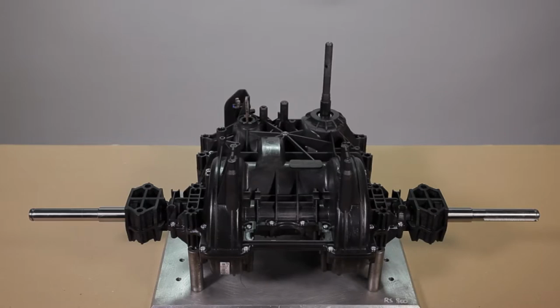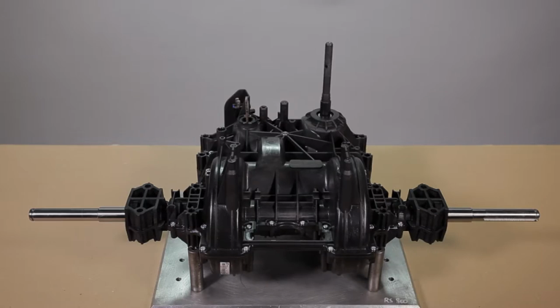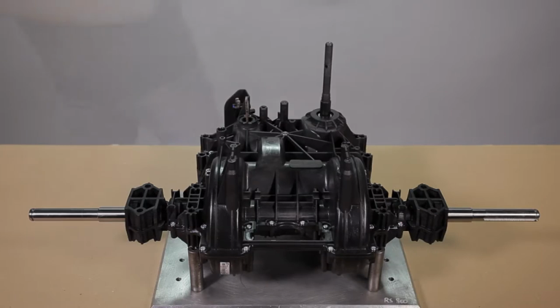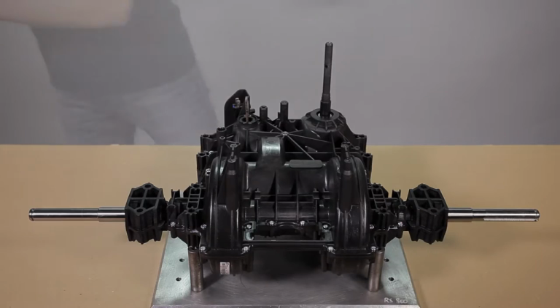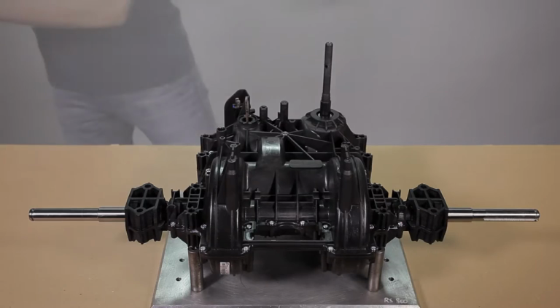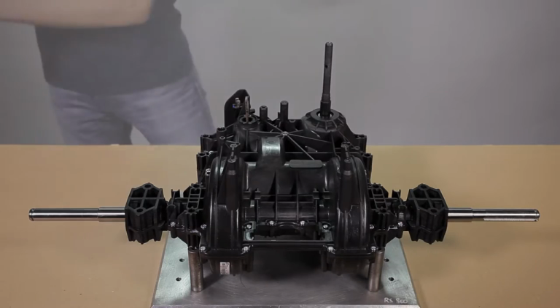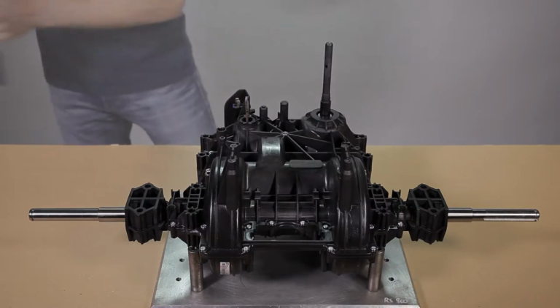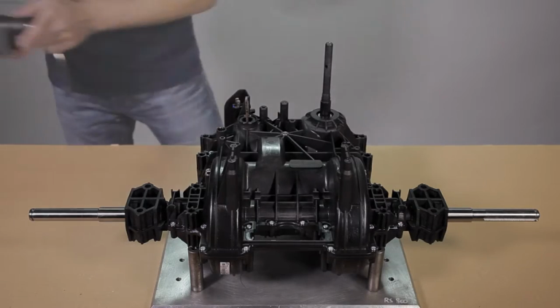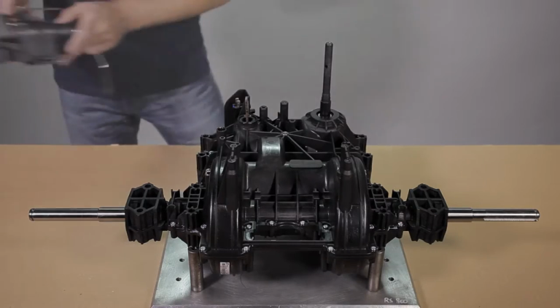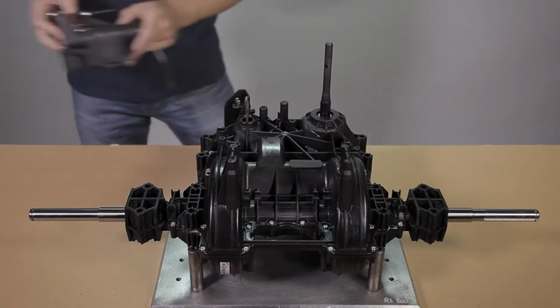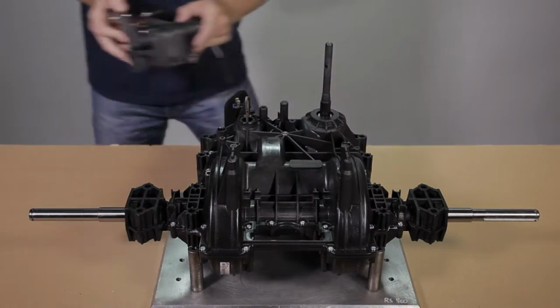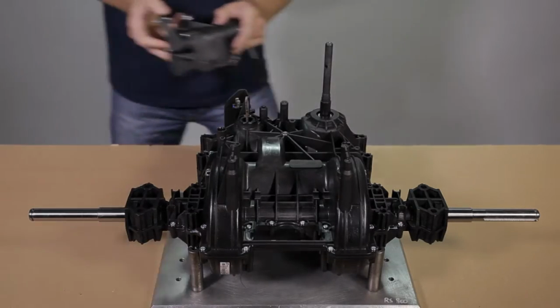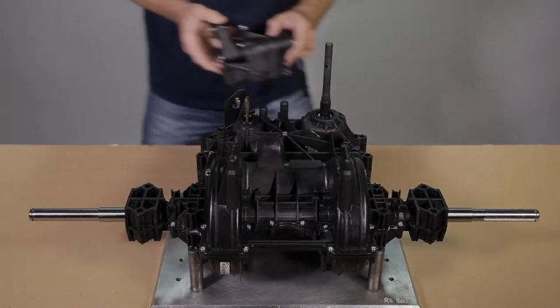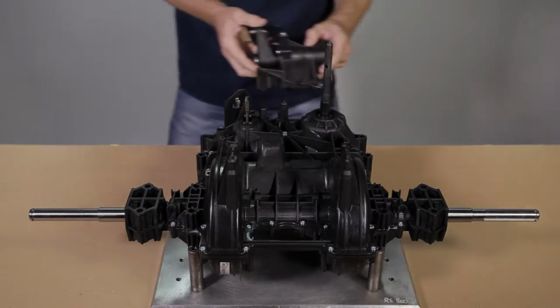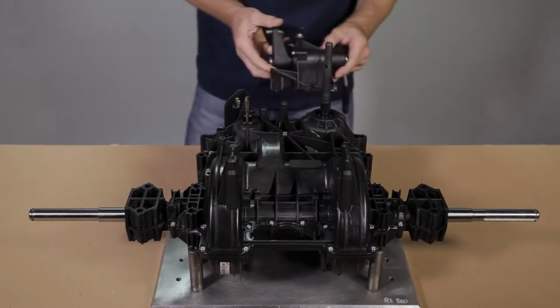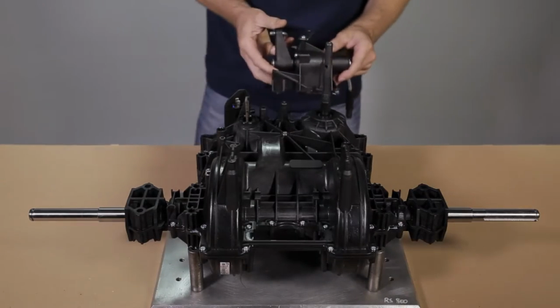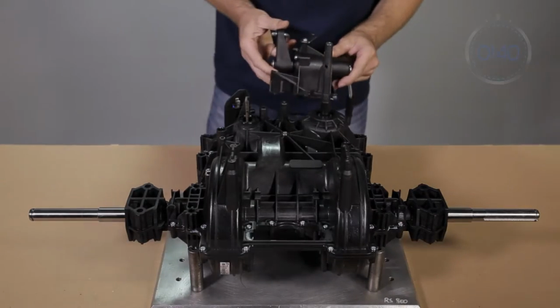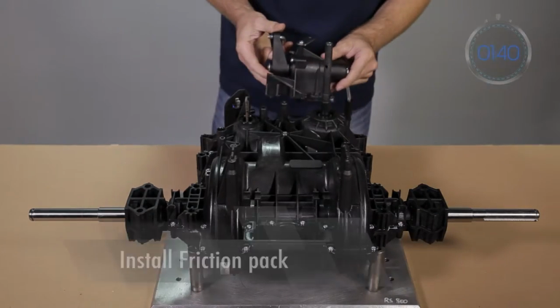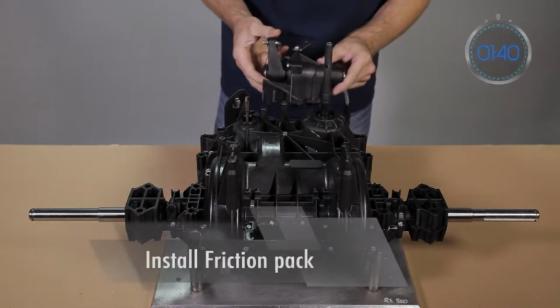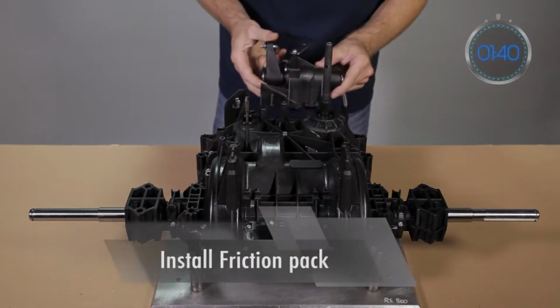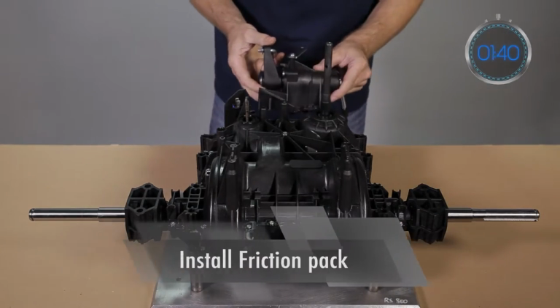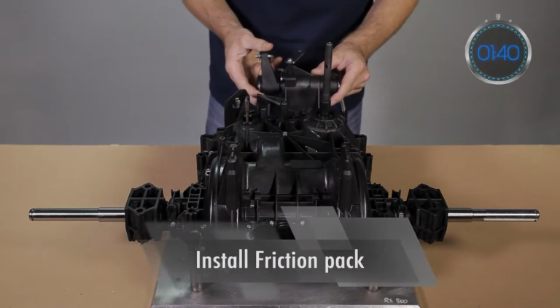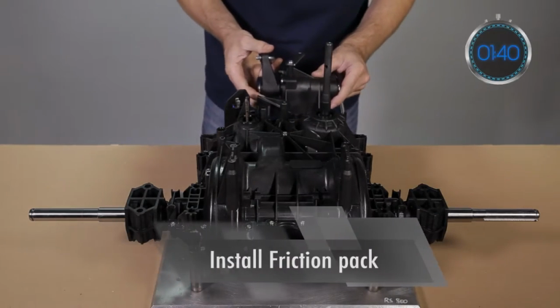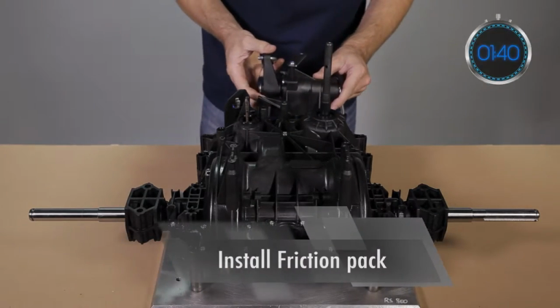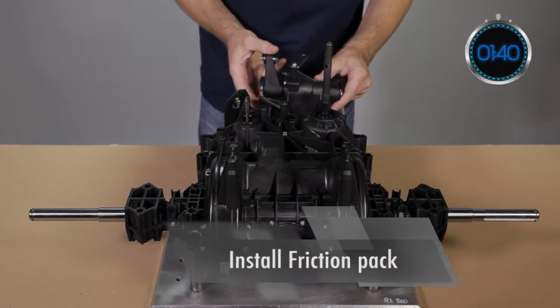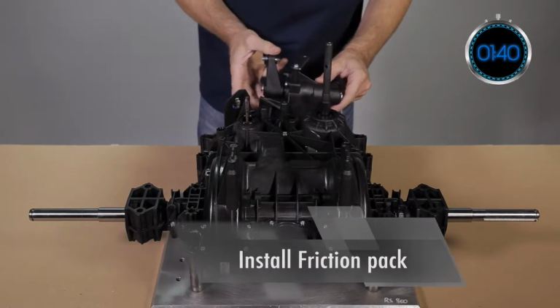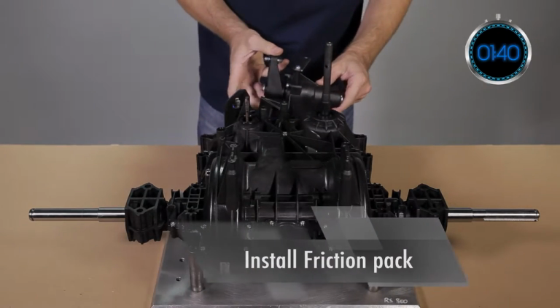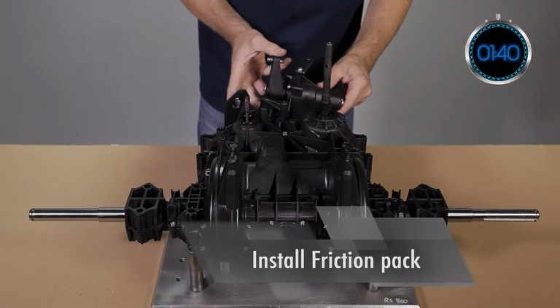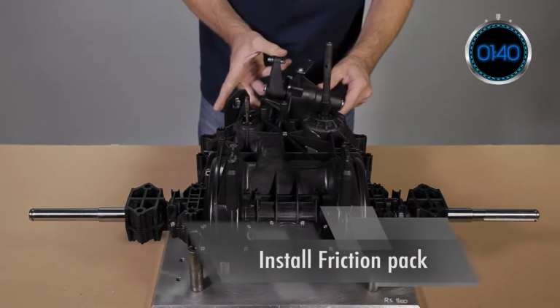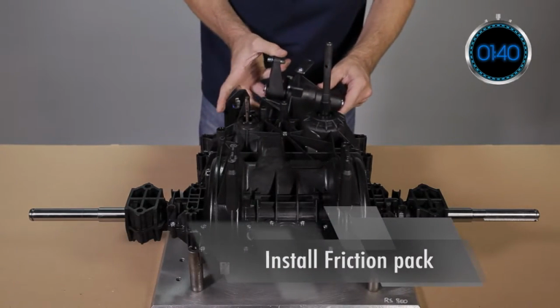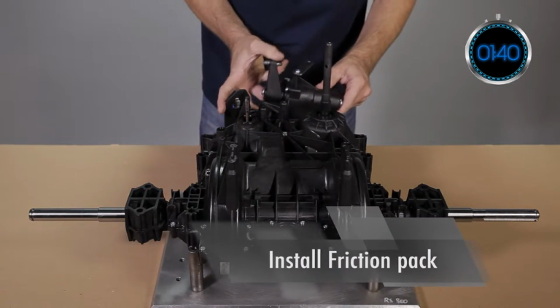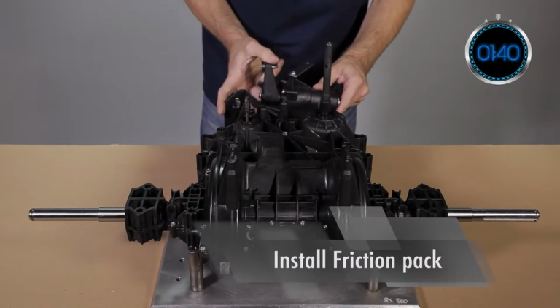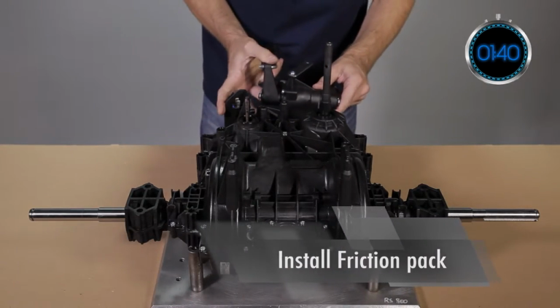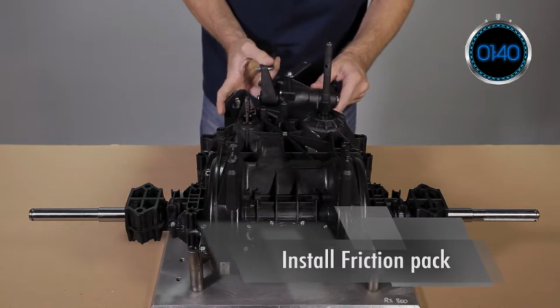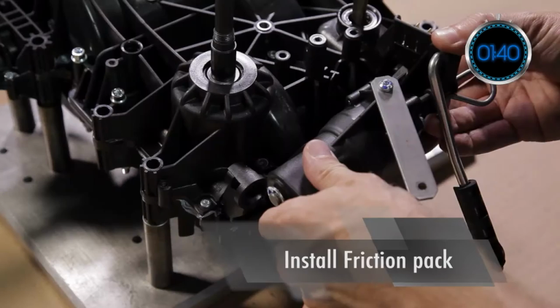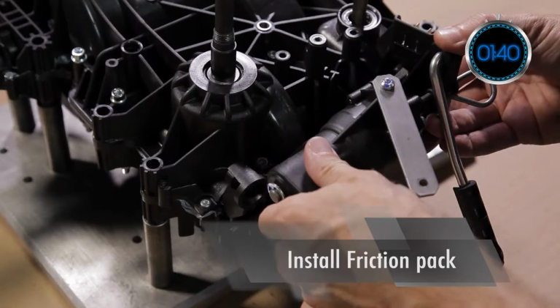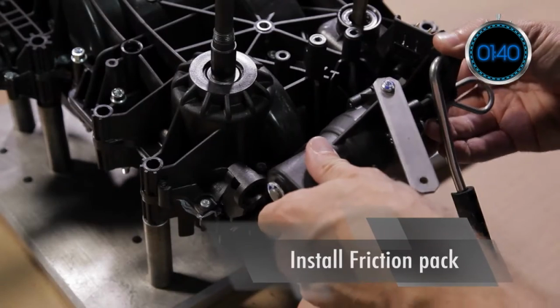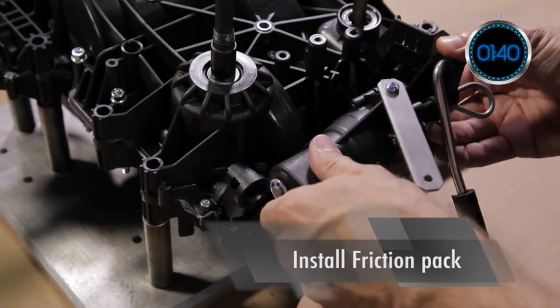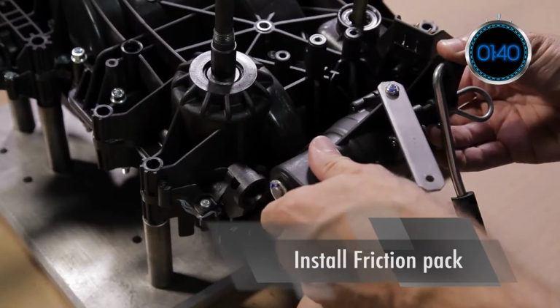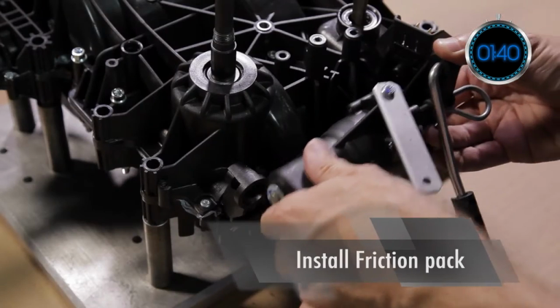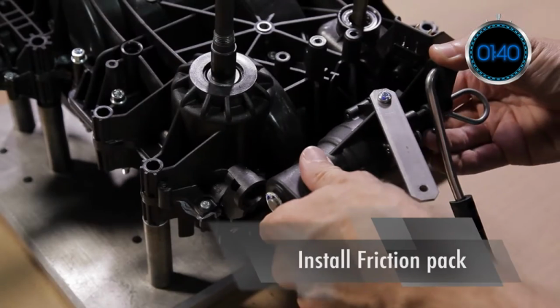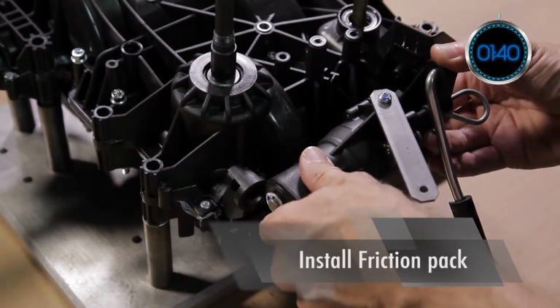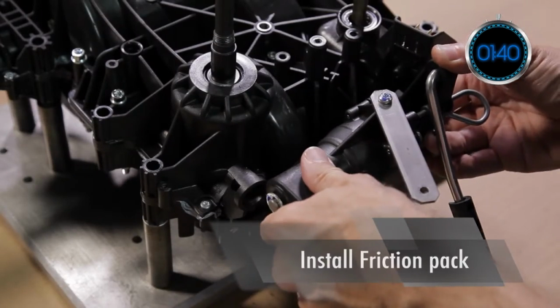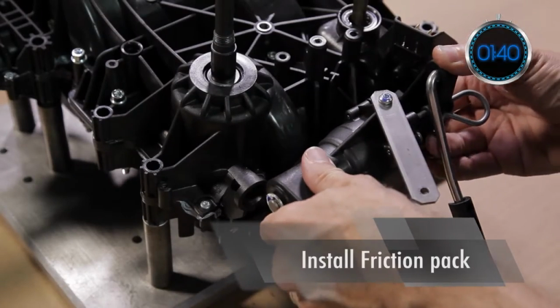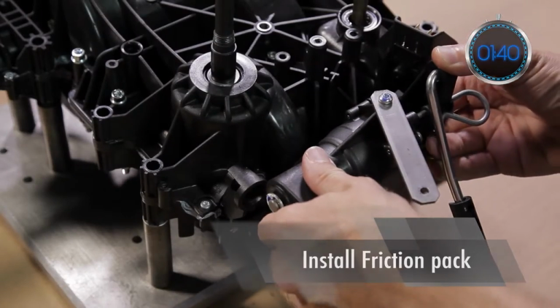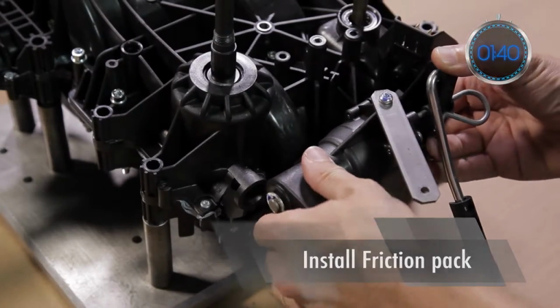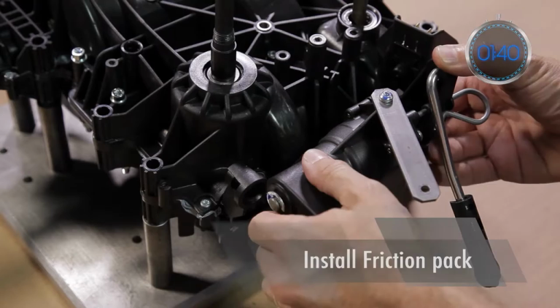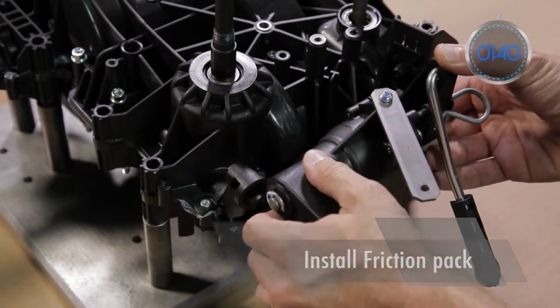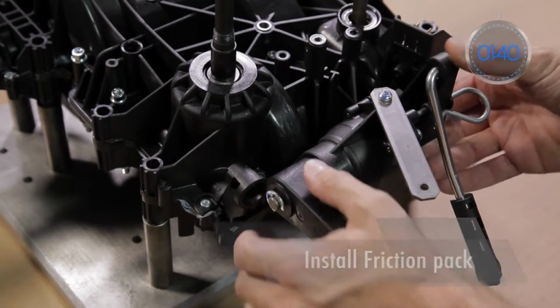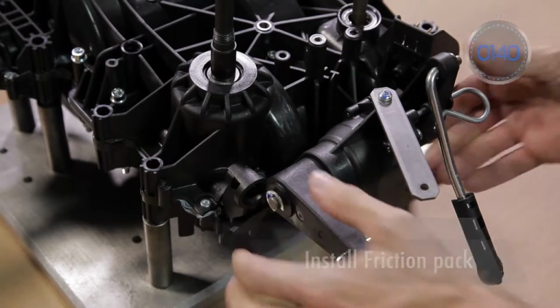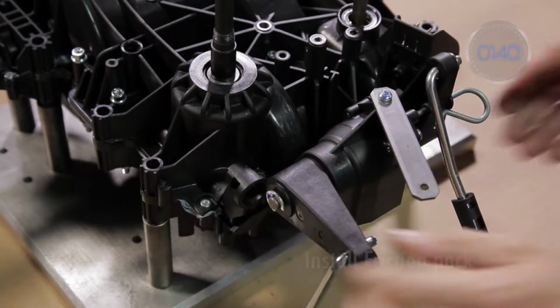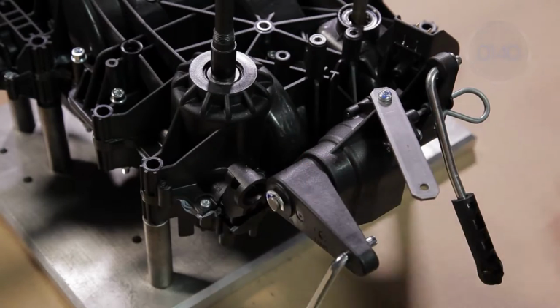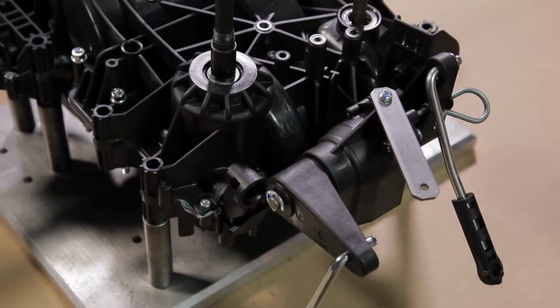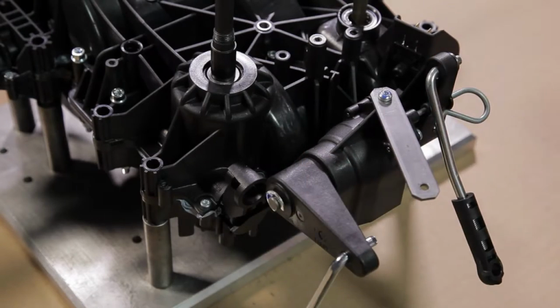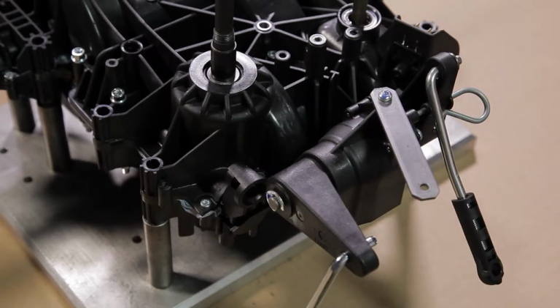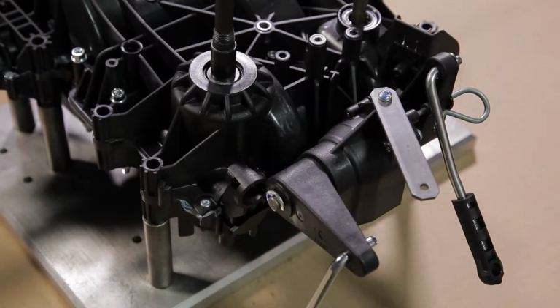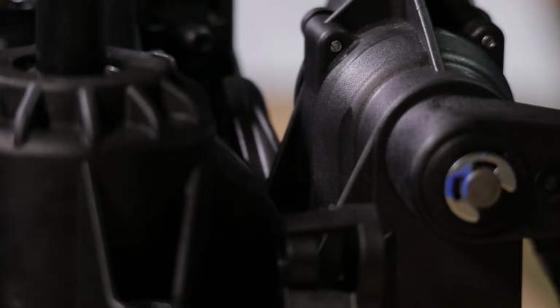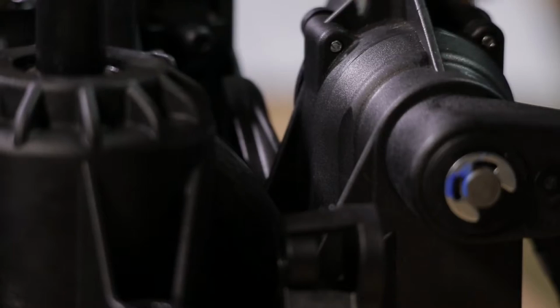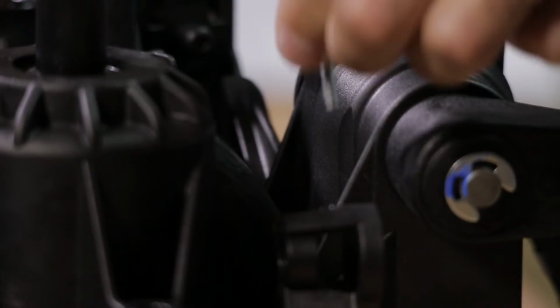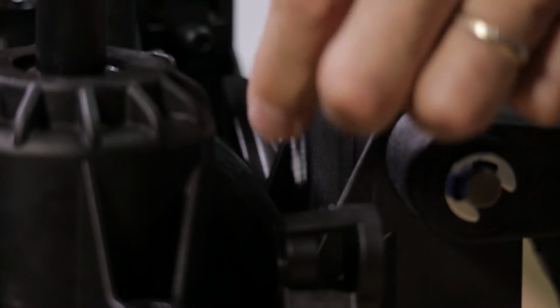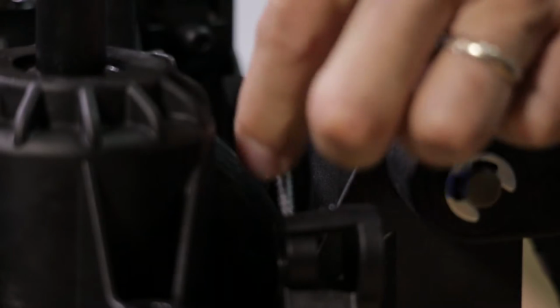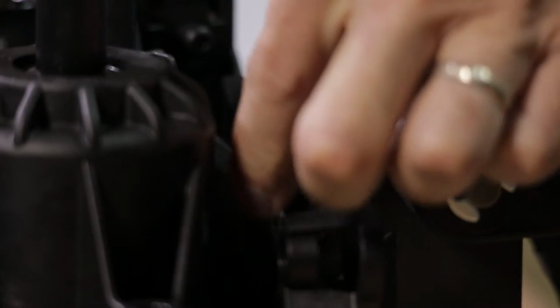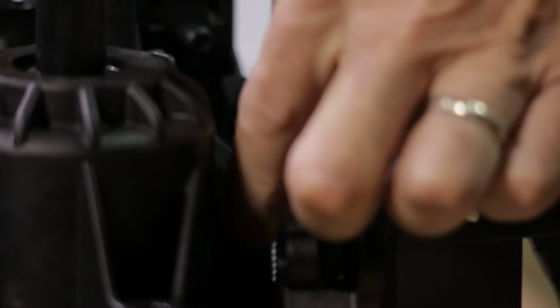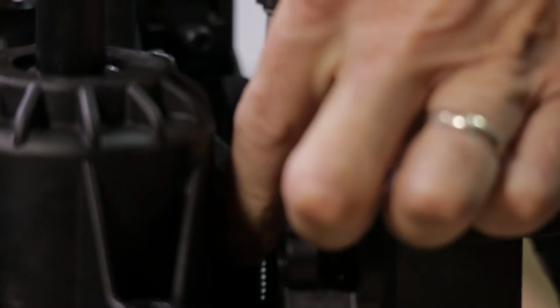To install the friction pack, snap the friction pack on the transmission, then fix it with the four screws, respecting the screwing torque.